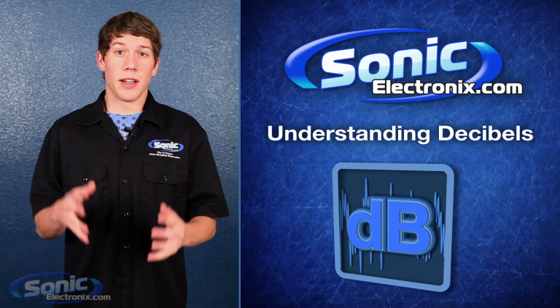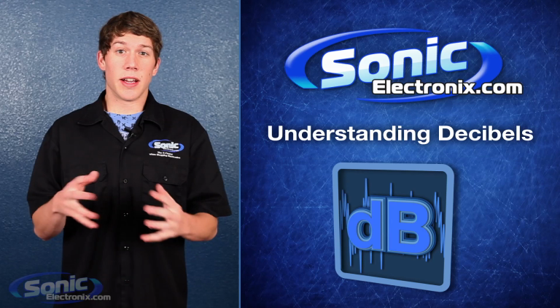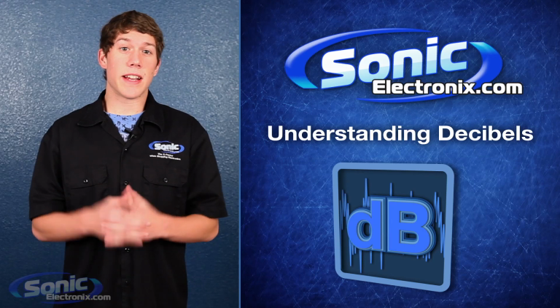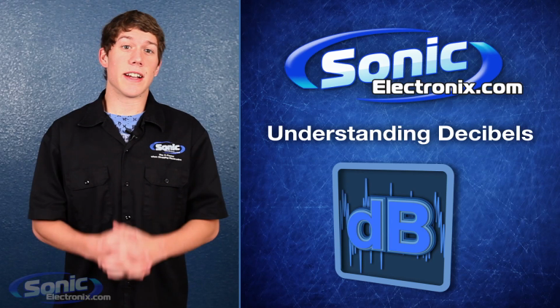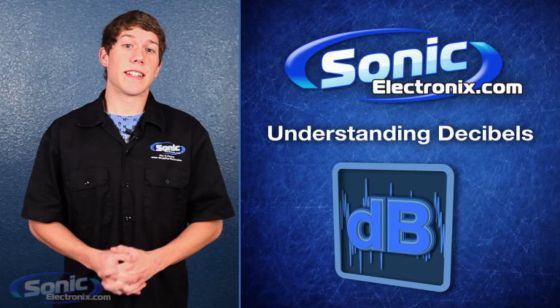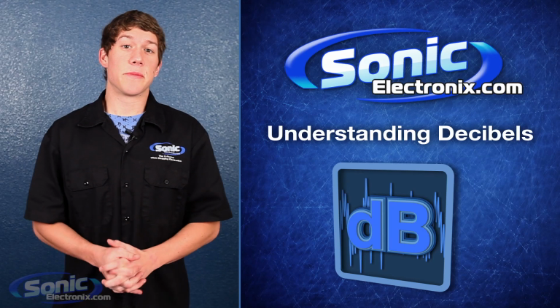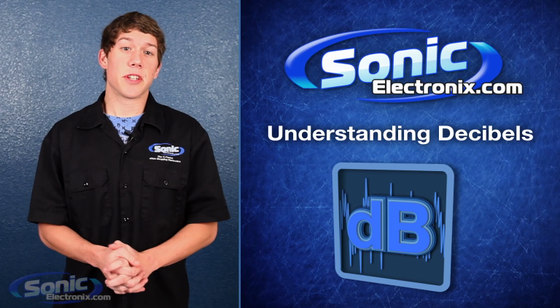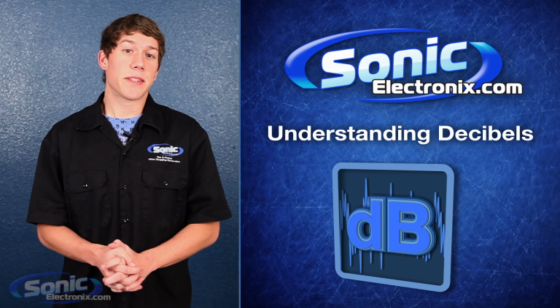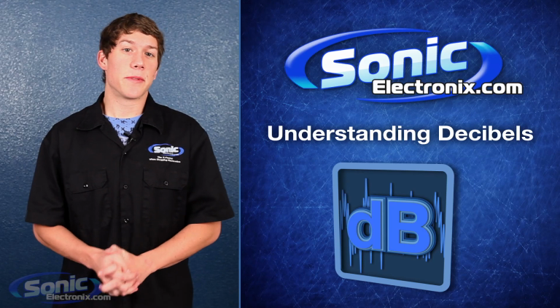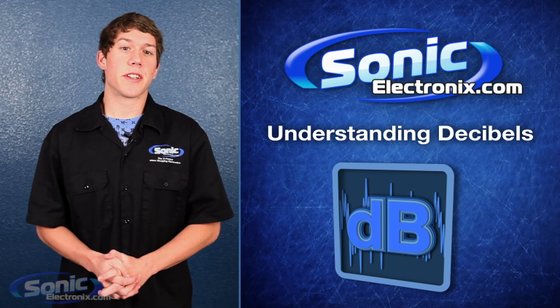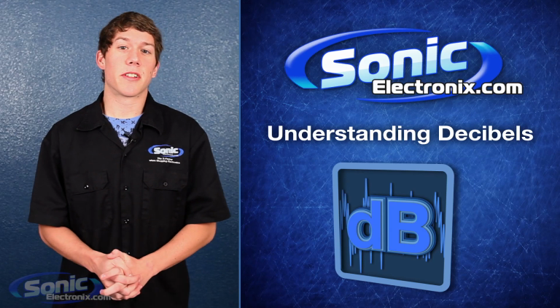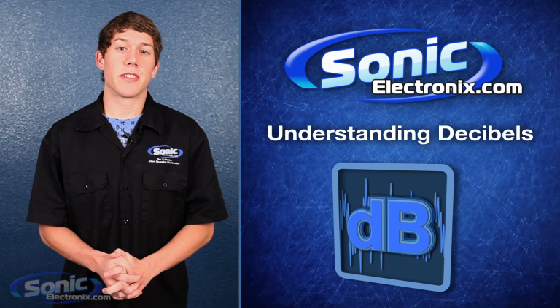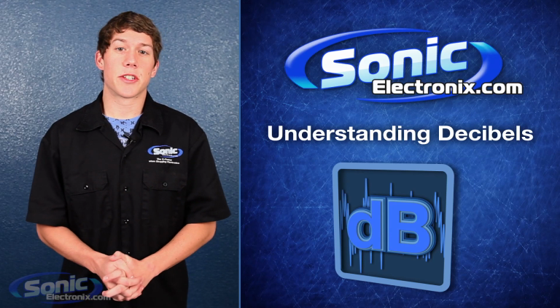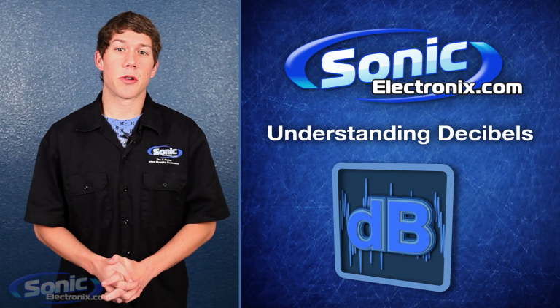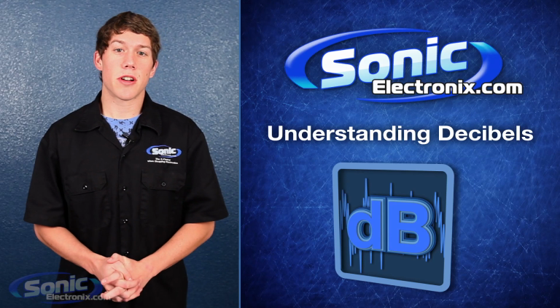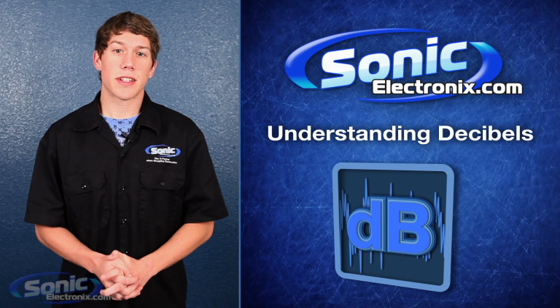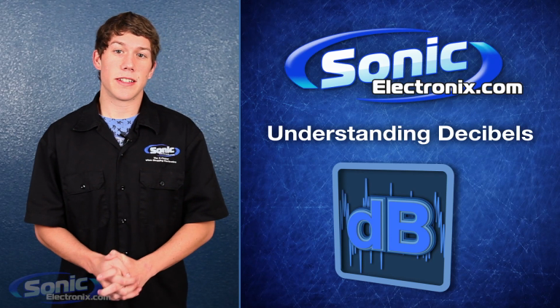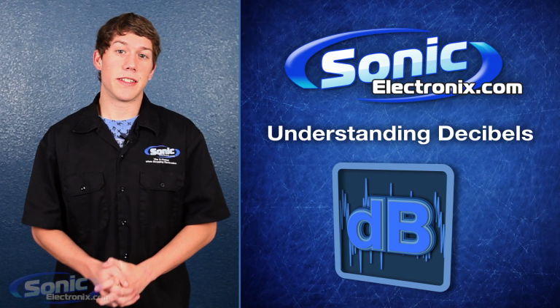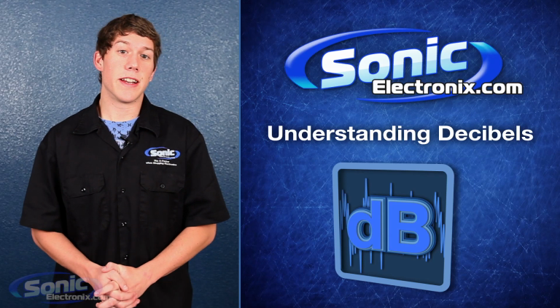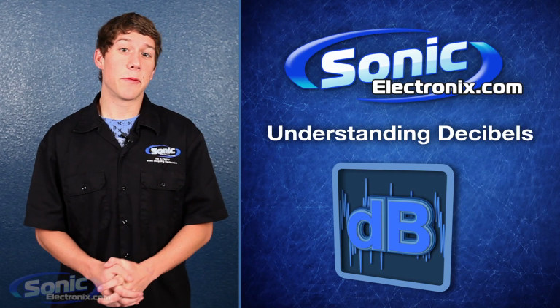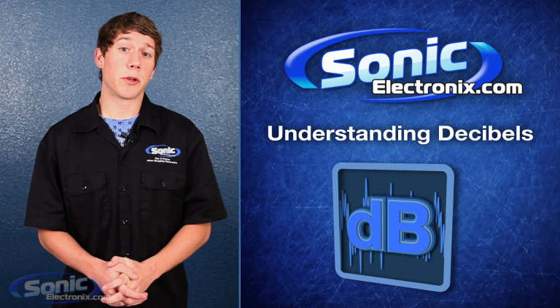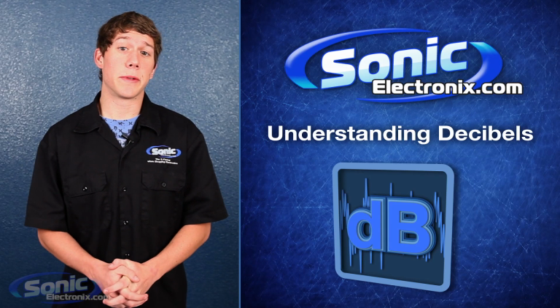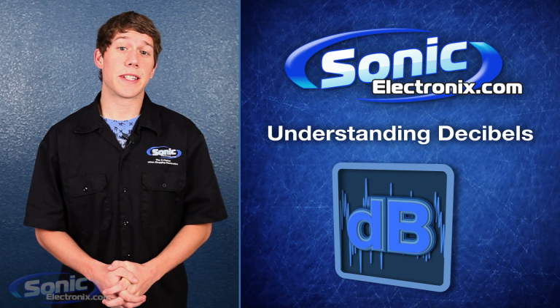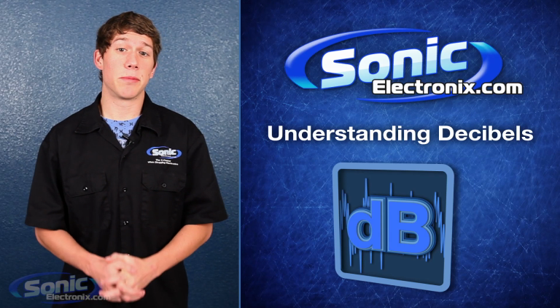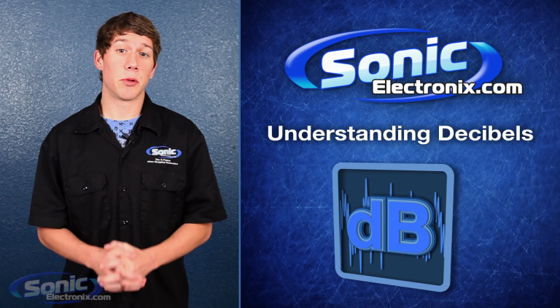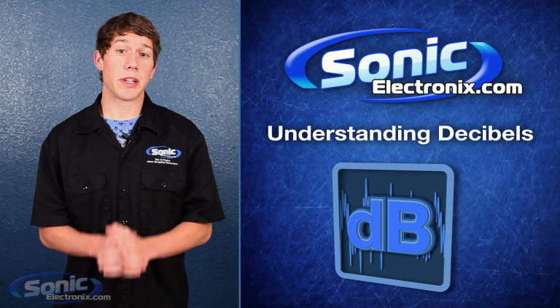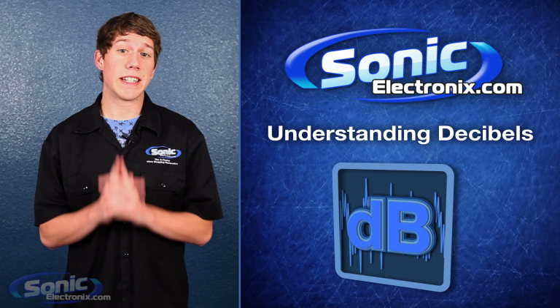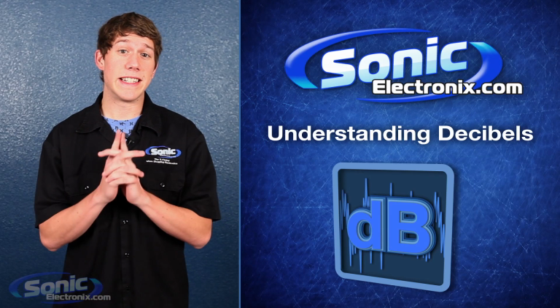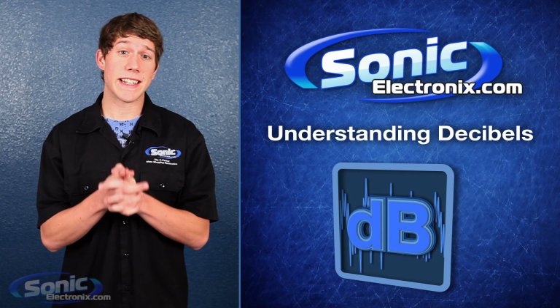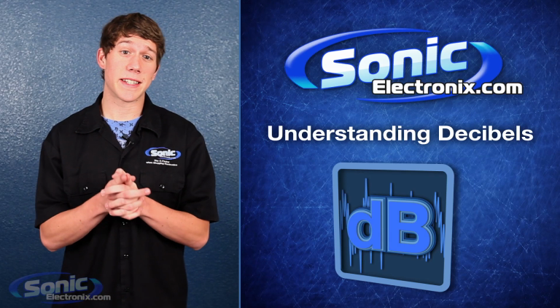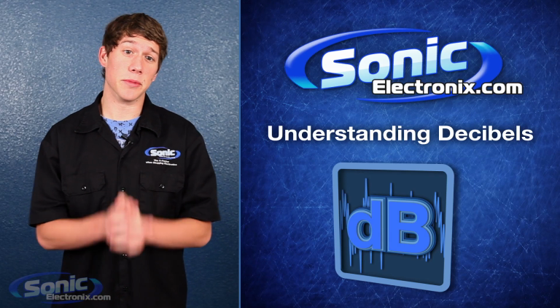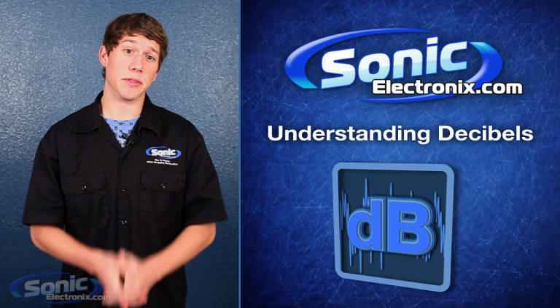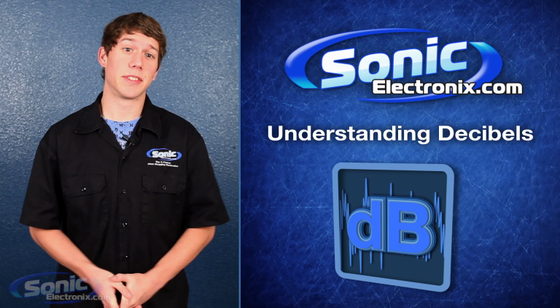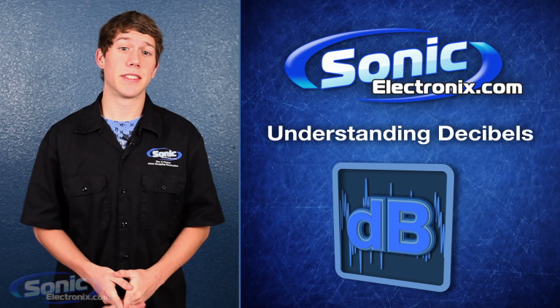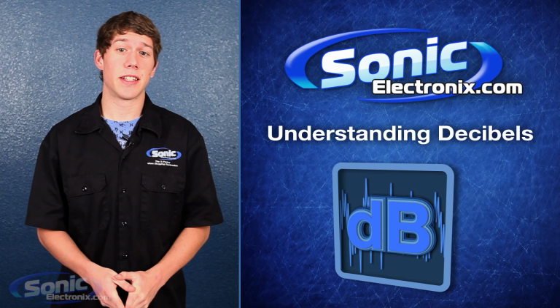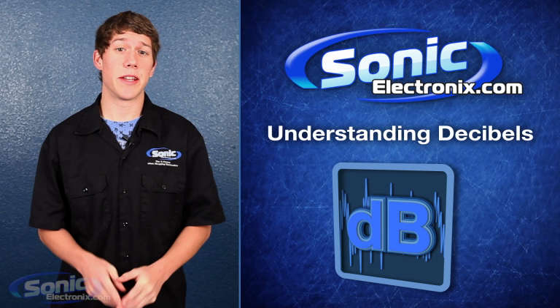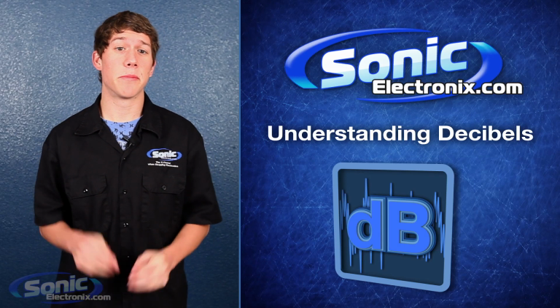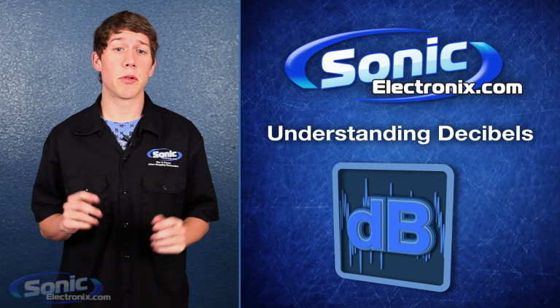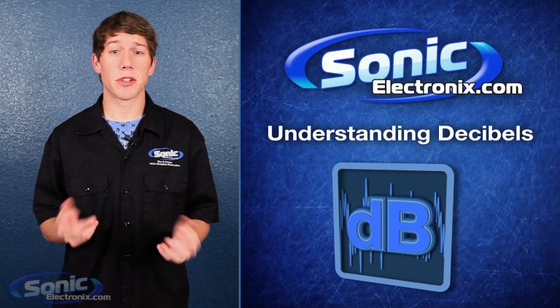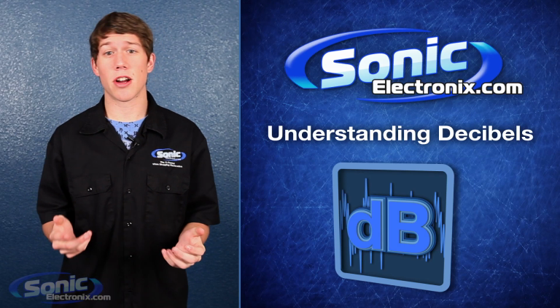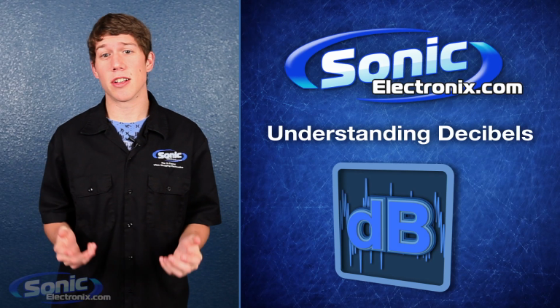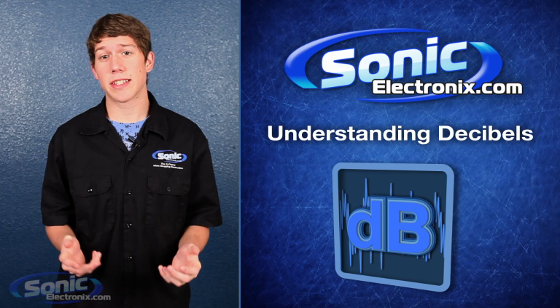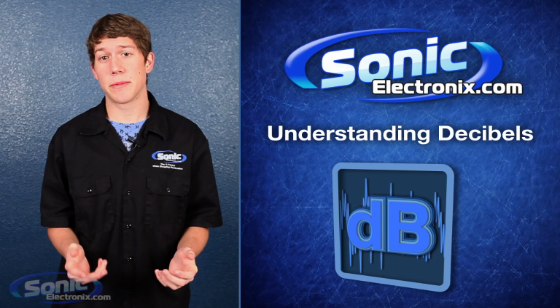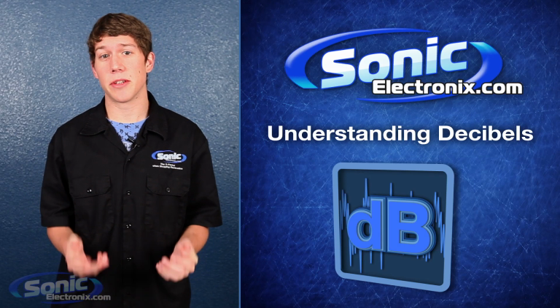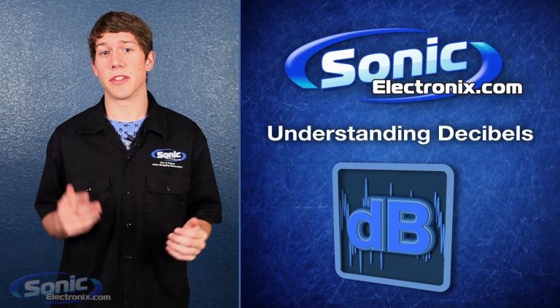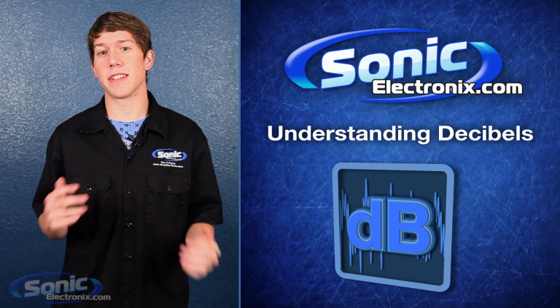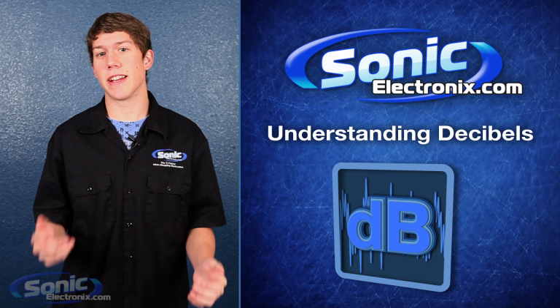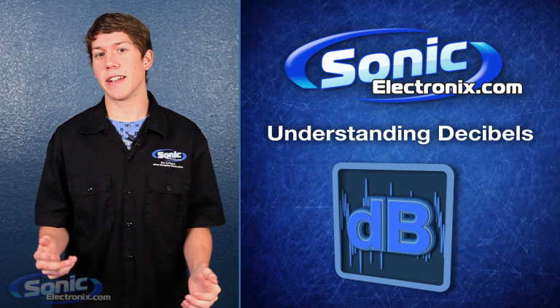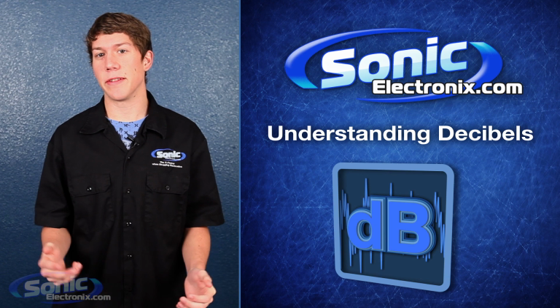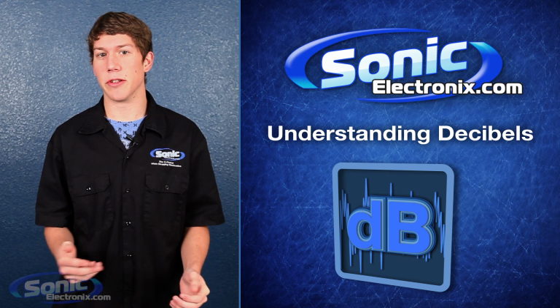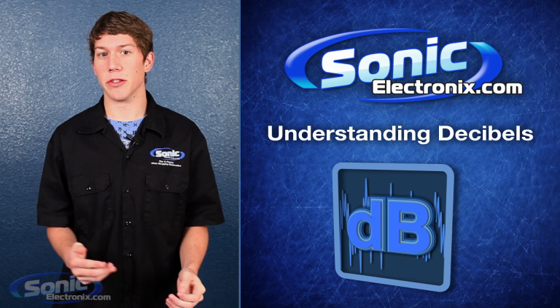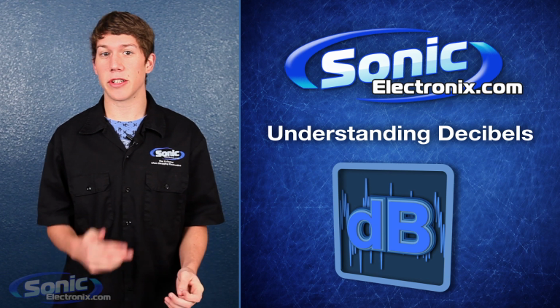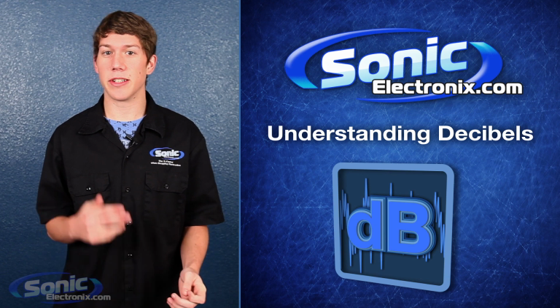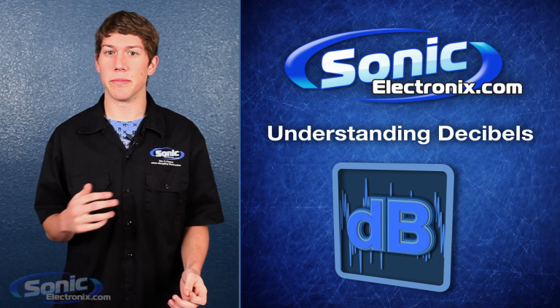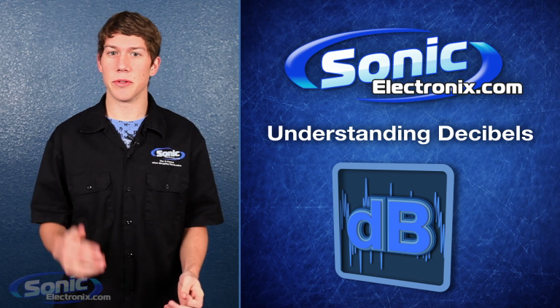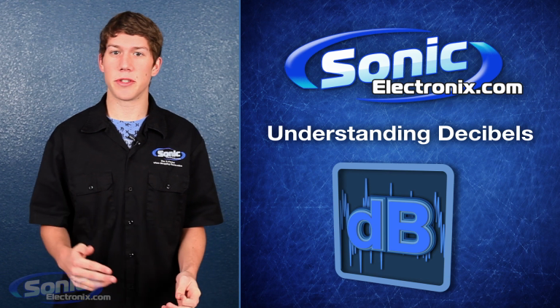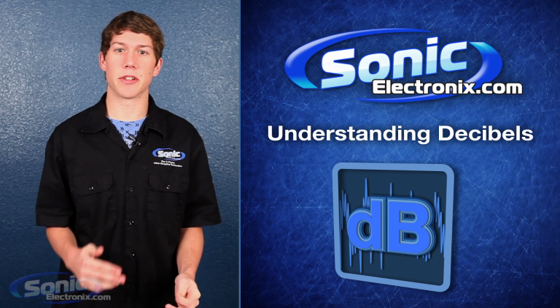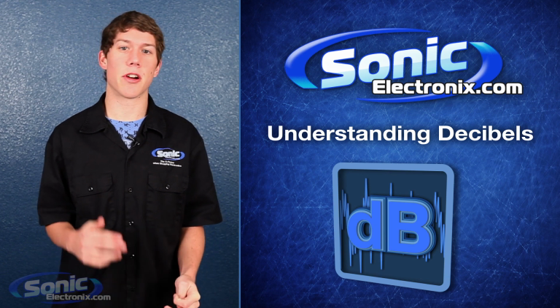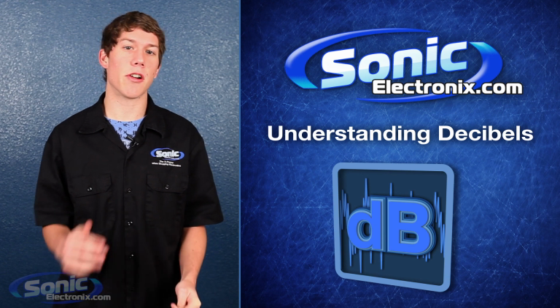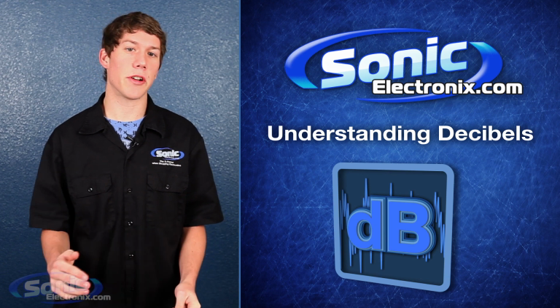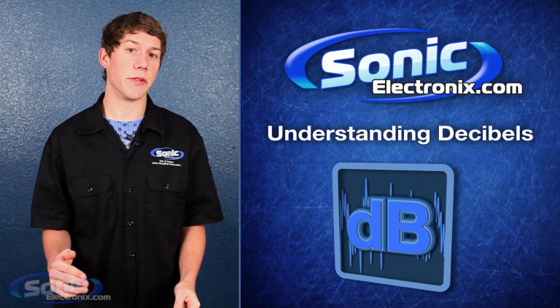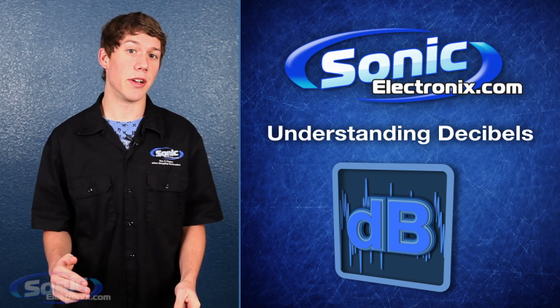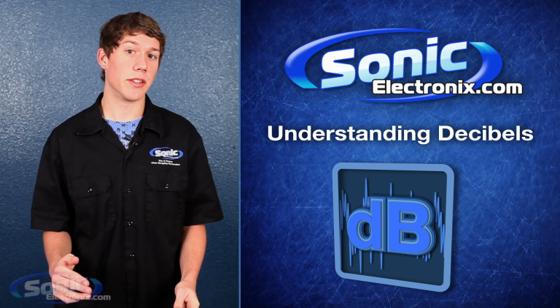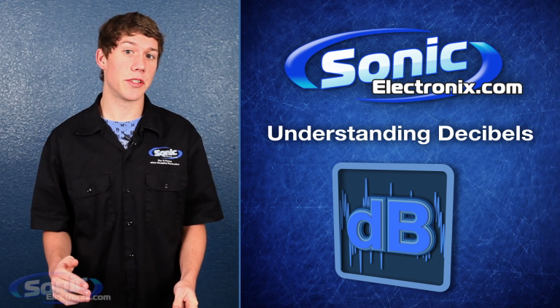Hey guys, I'm Jason with Sonic Electronics, and today we're going to be exploring decibels. They're an important concept to understand if you're looking to boost your car audio knowledge.